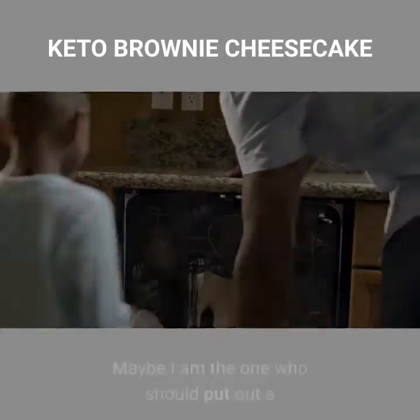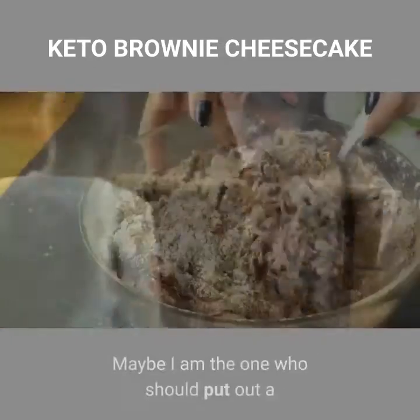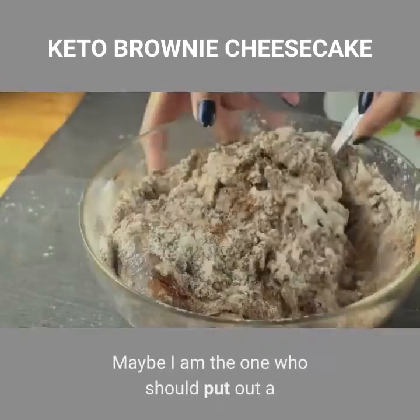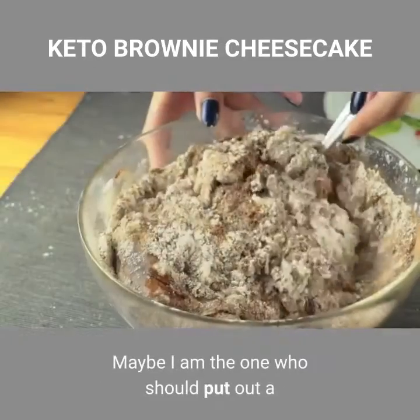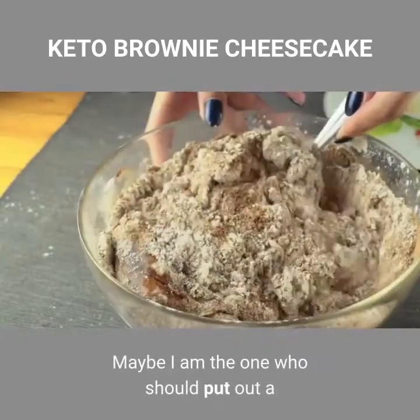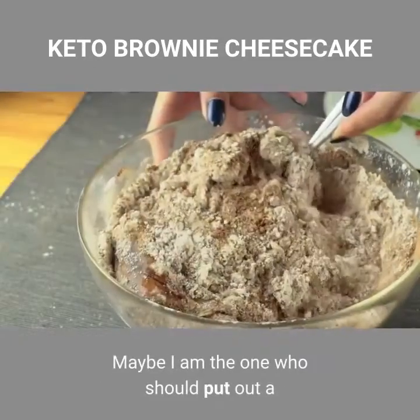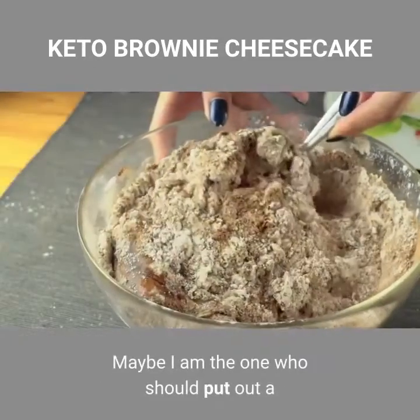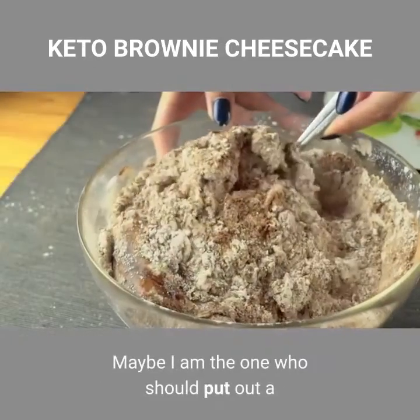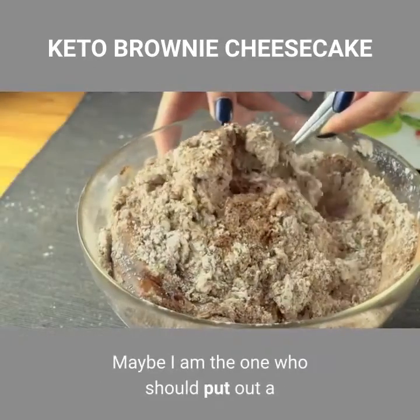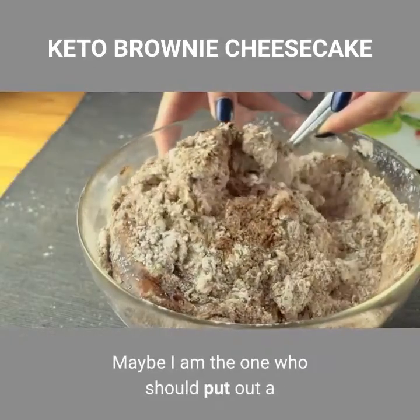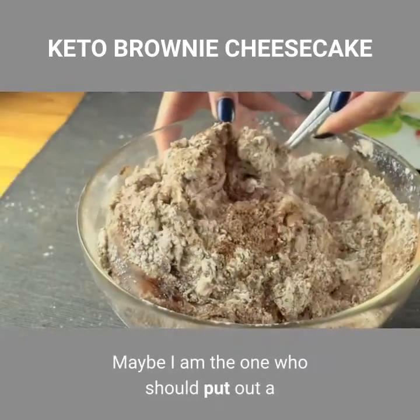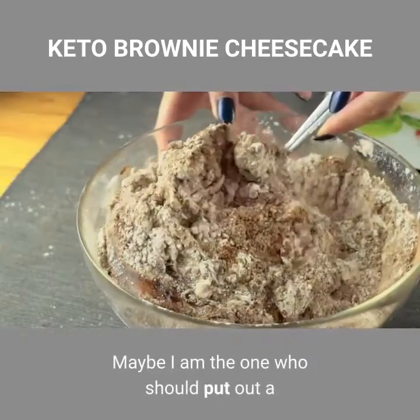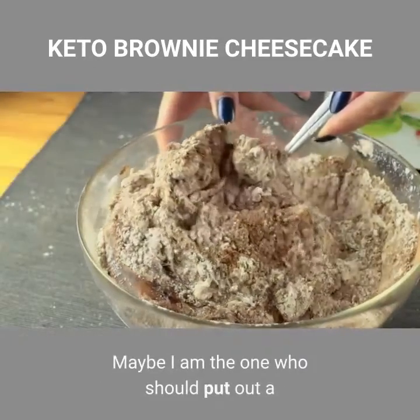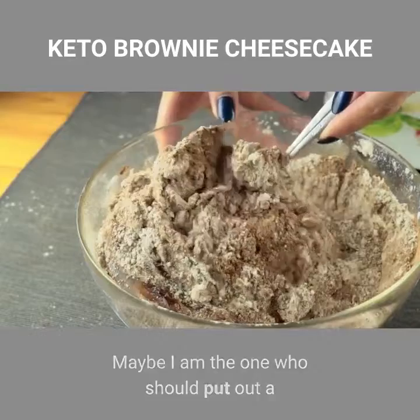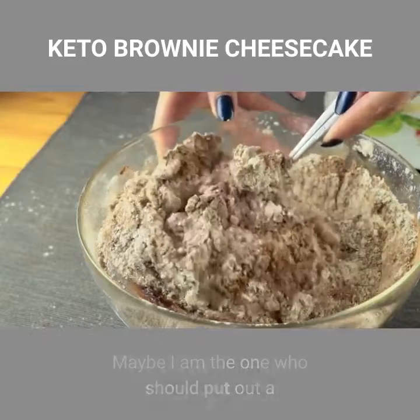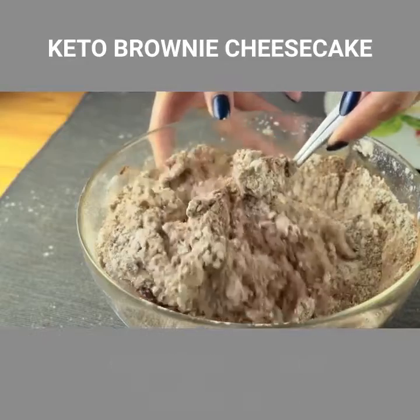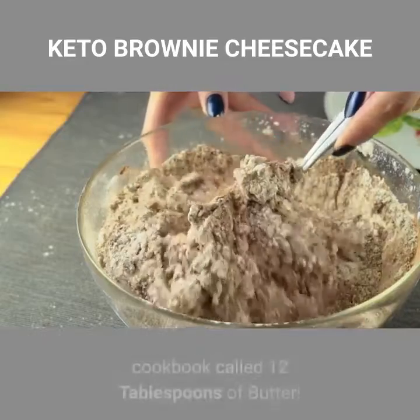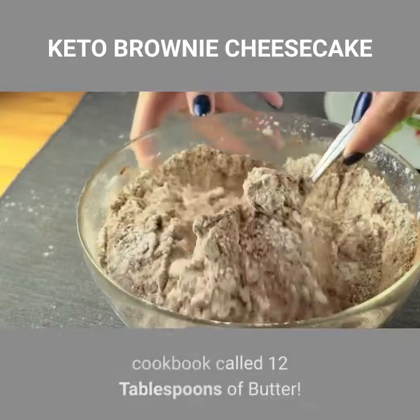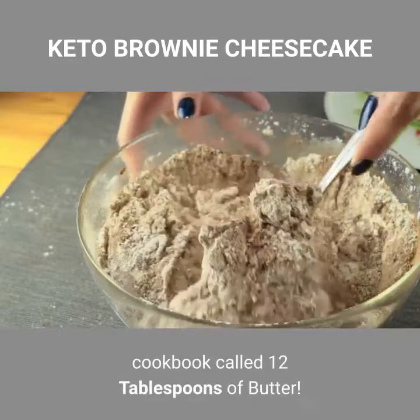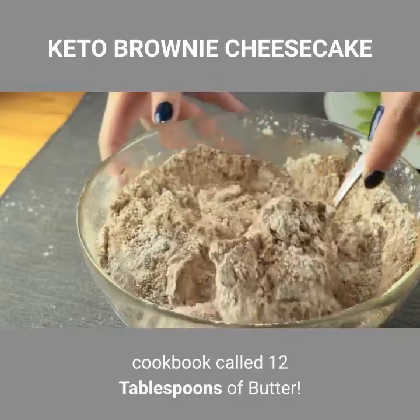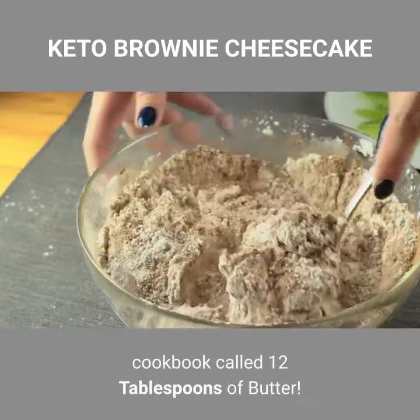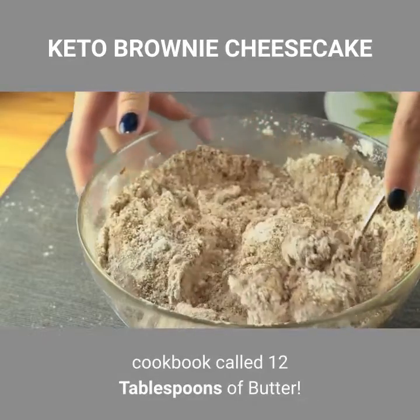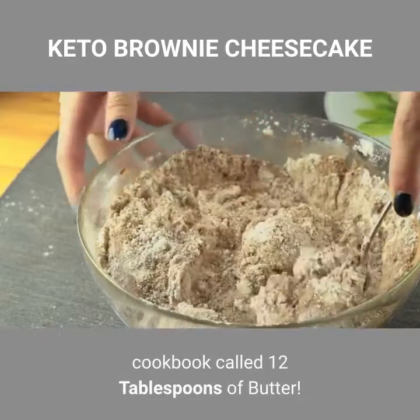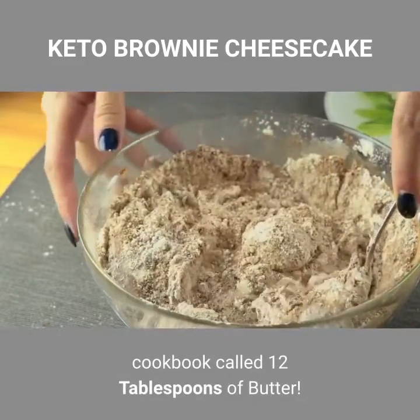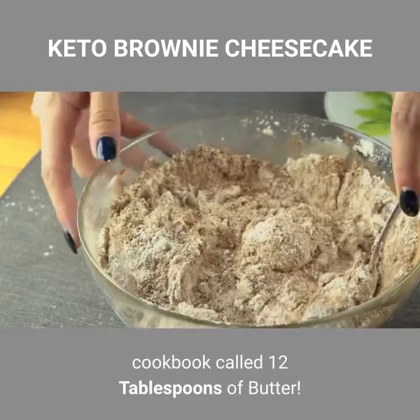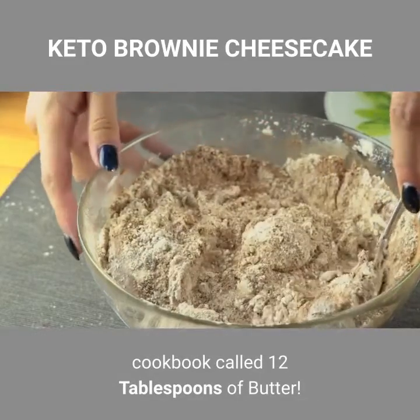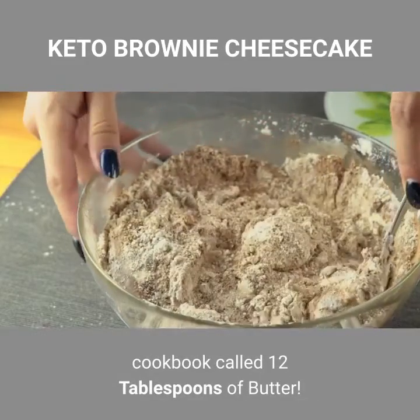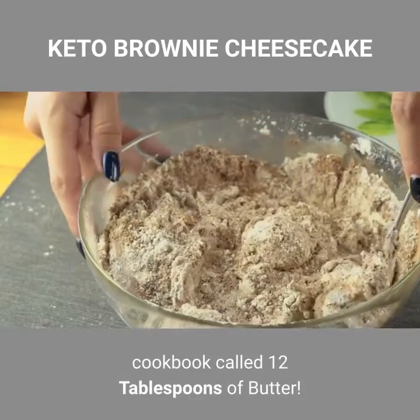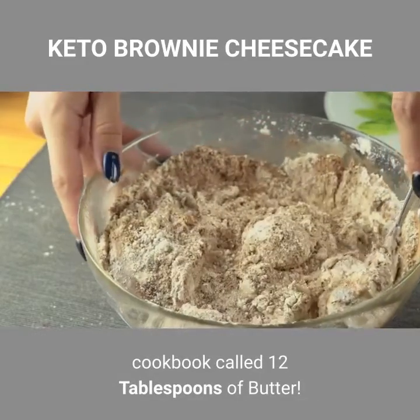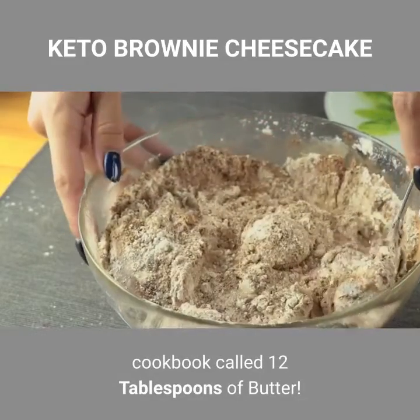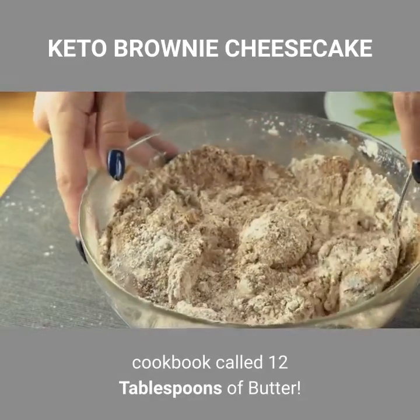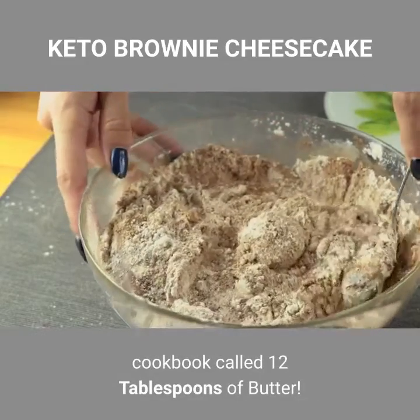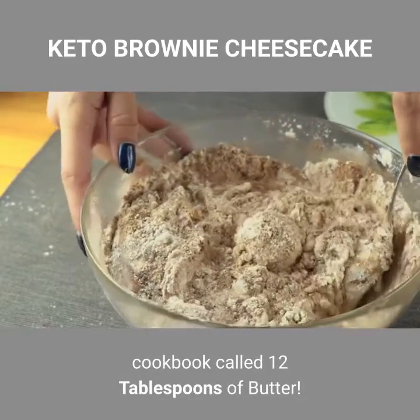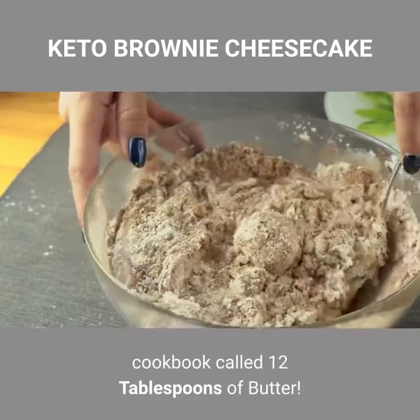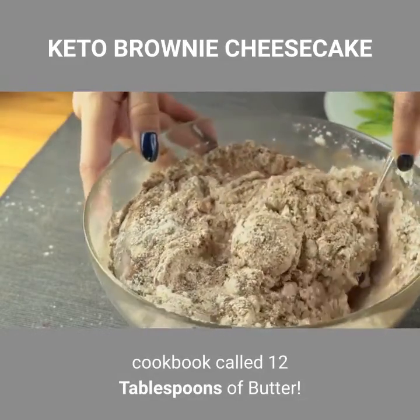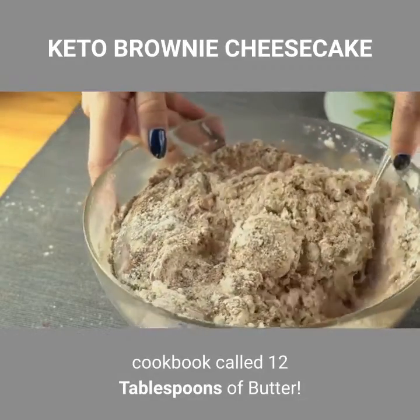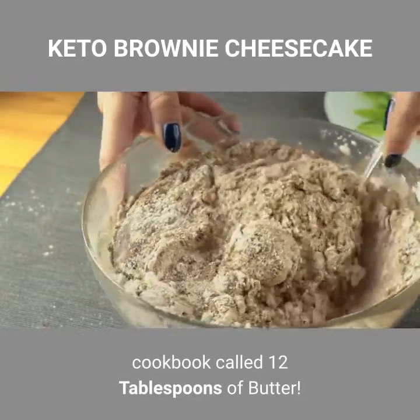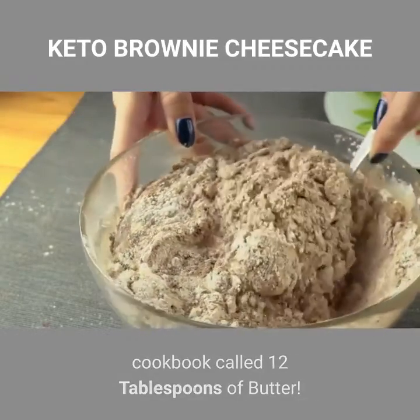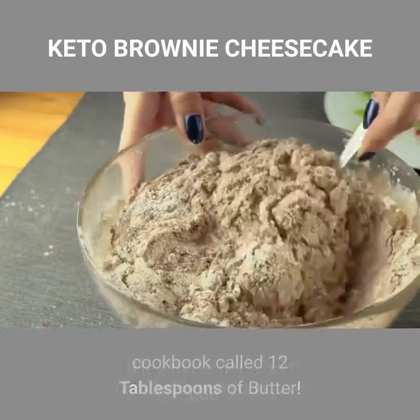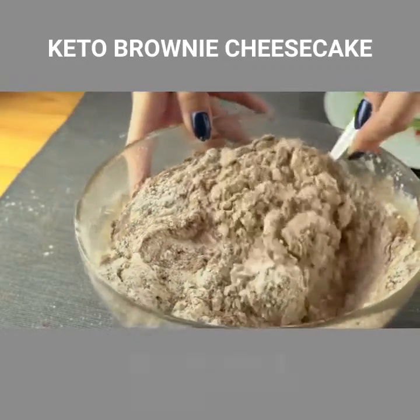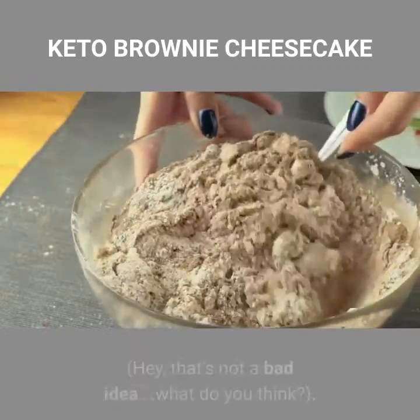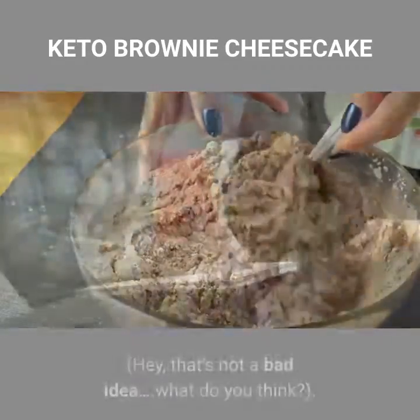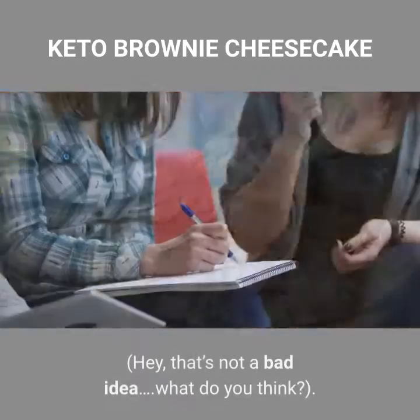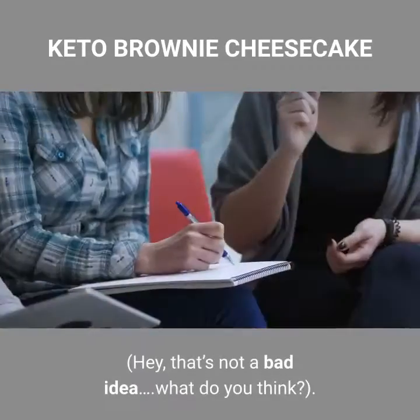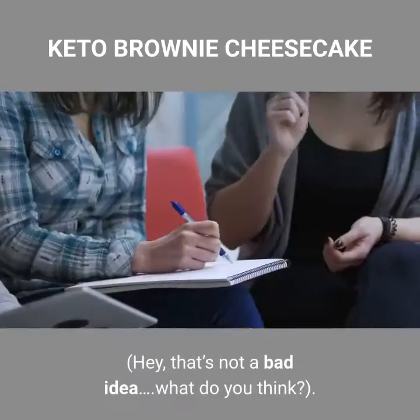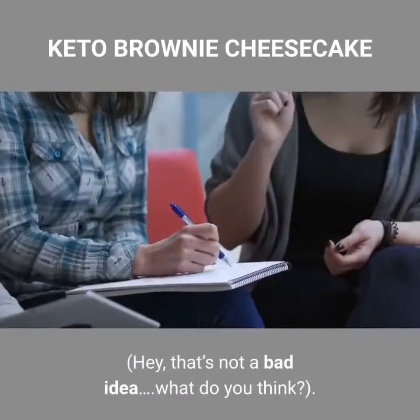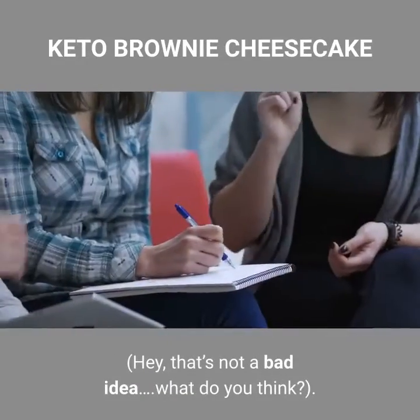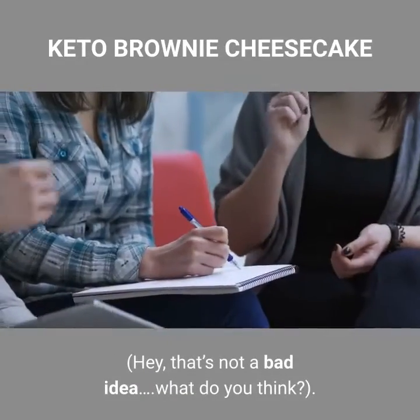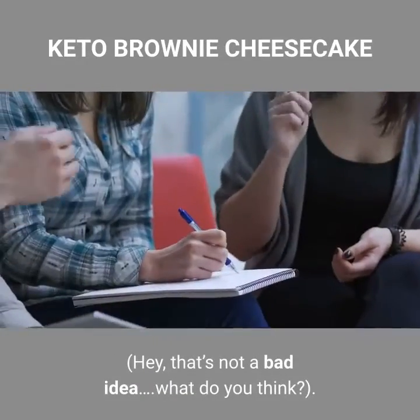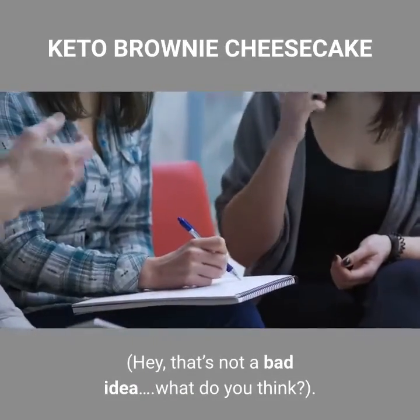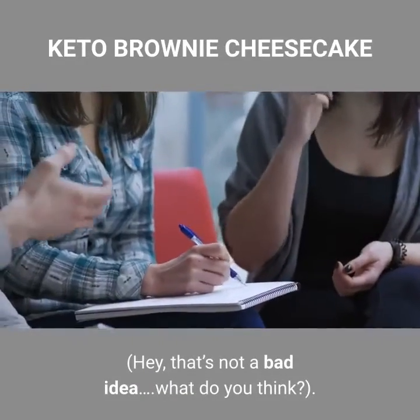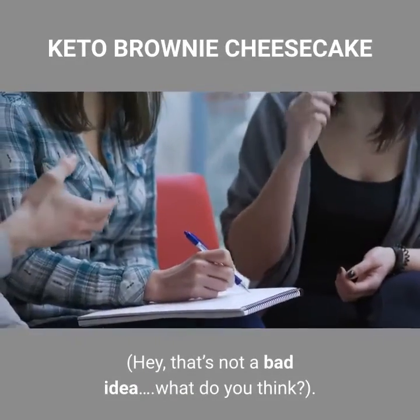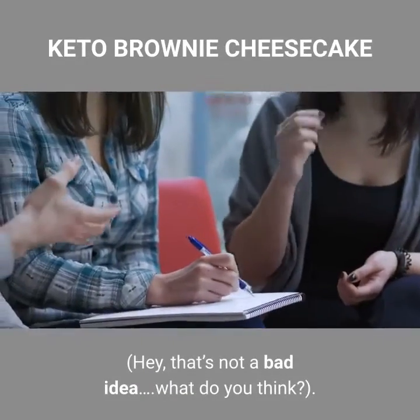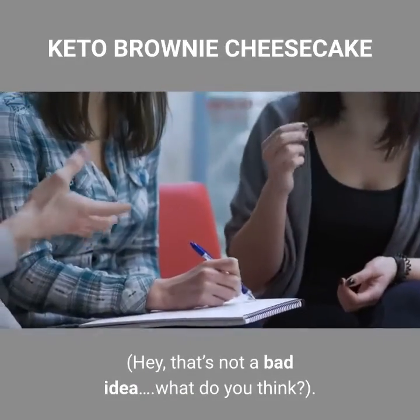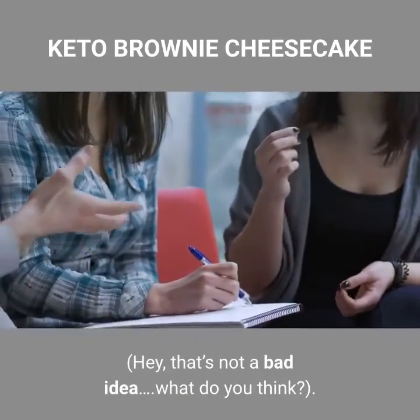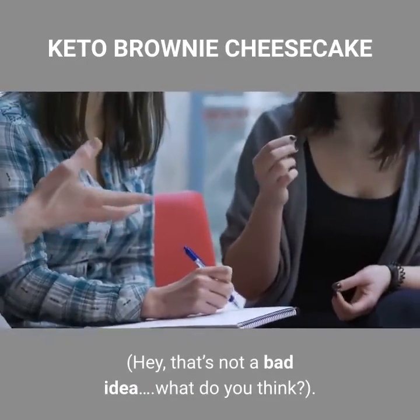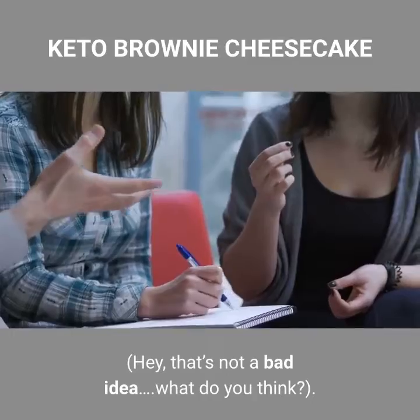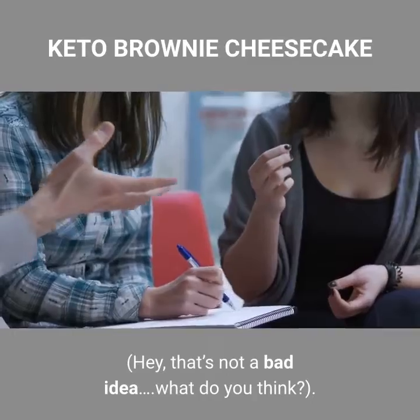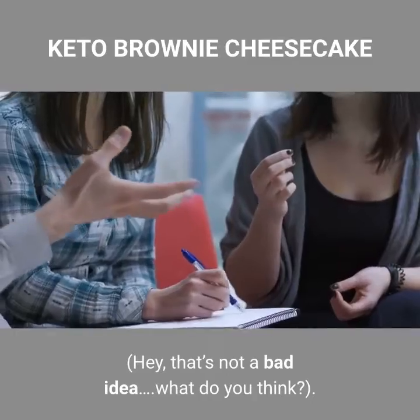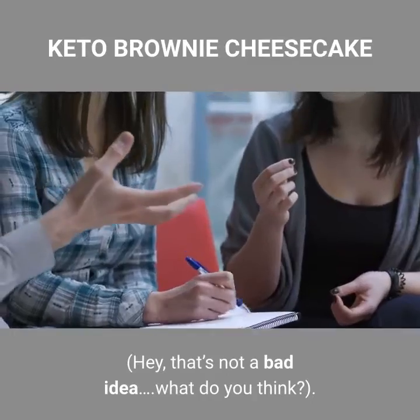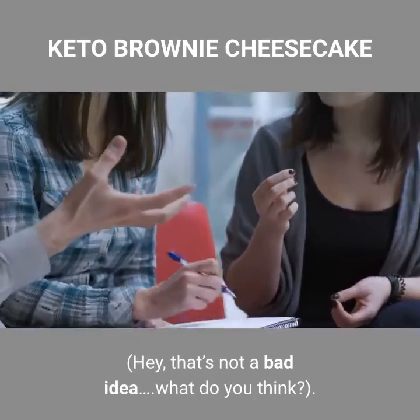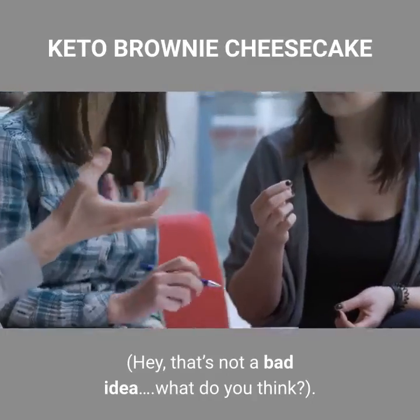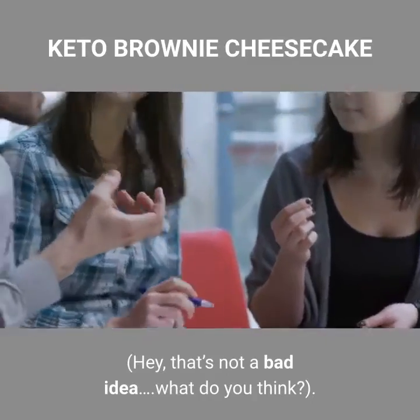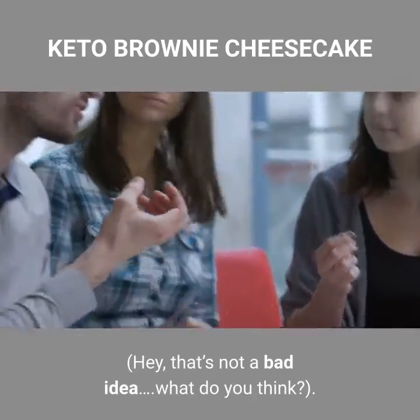Maybe I am the one who should put out a cookbook called '12 Tablespoons of Butter.' Hey, that's not a bad idea — what do you think?